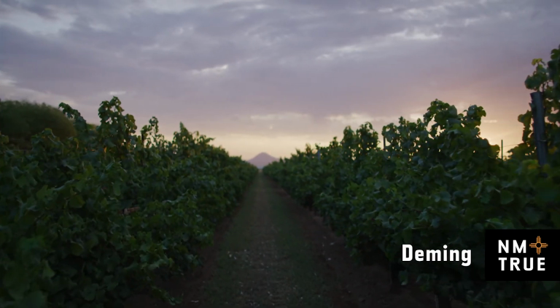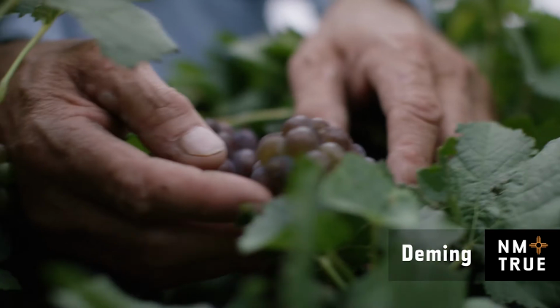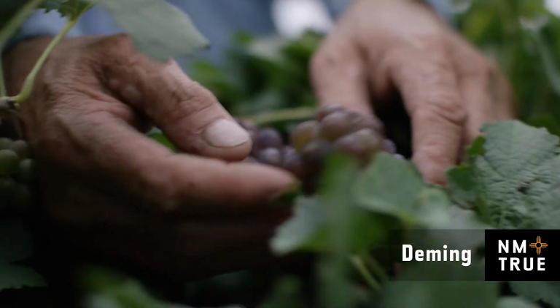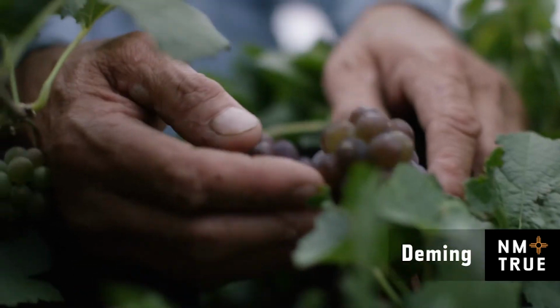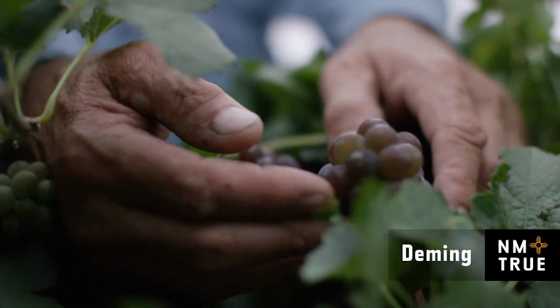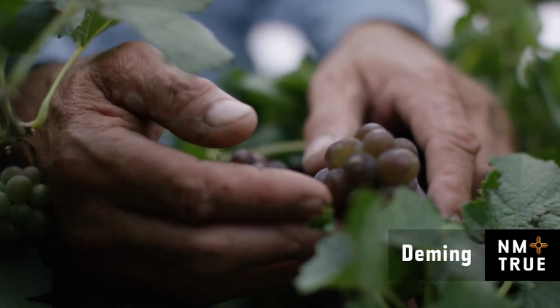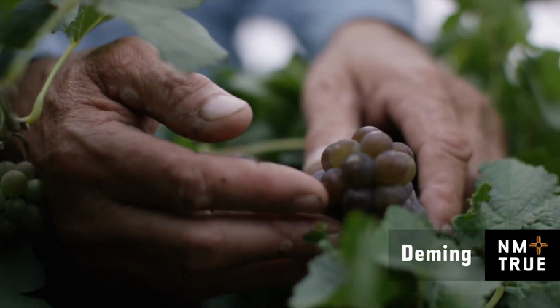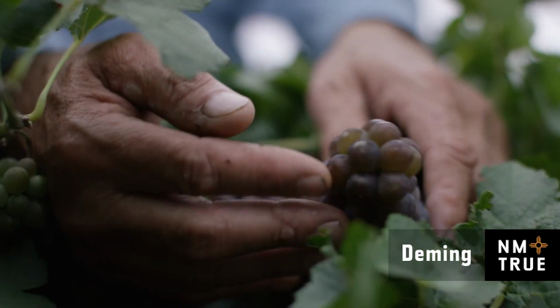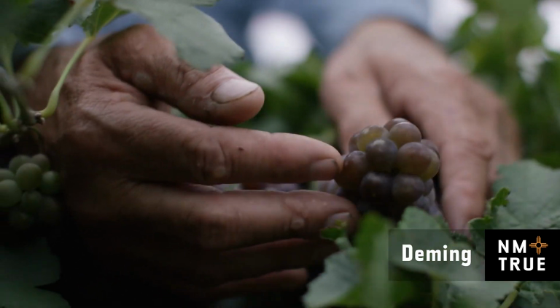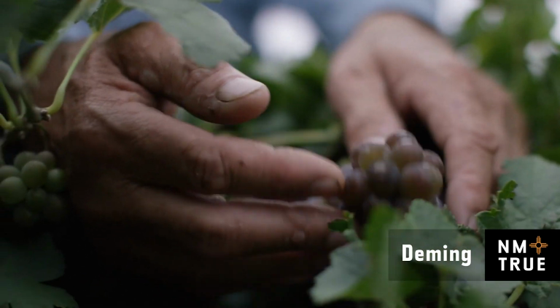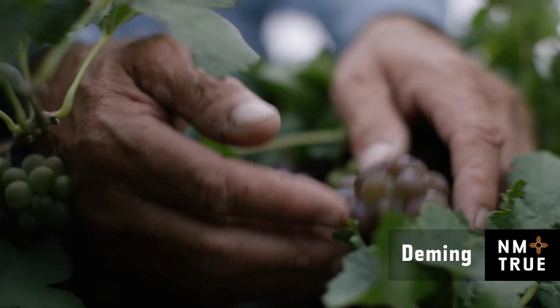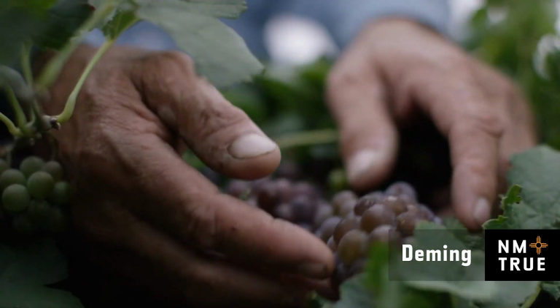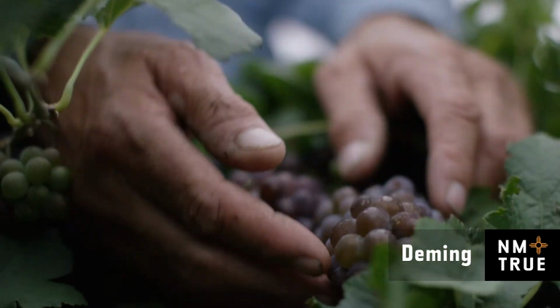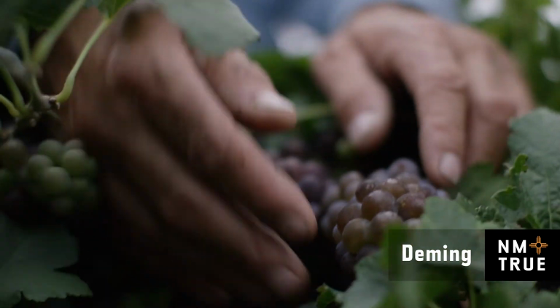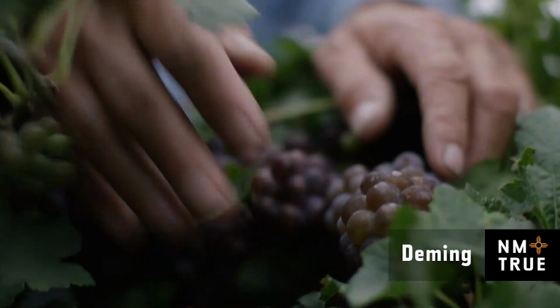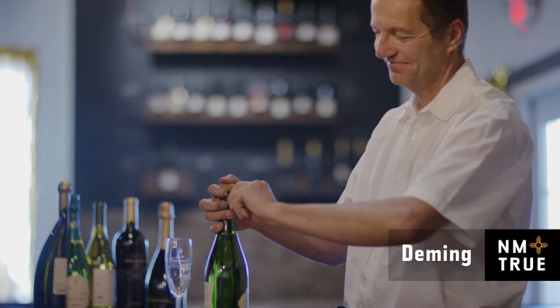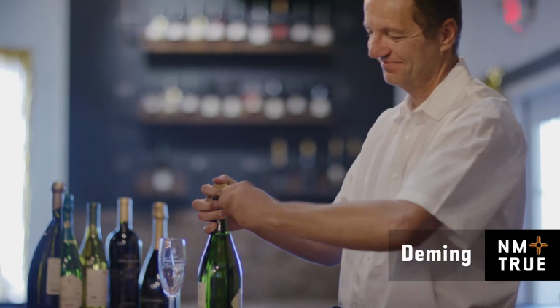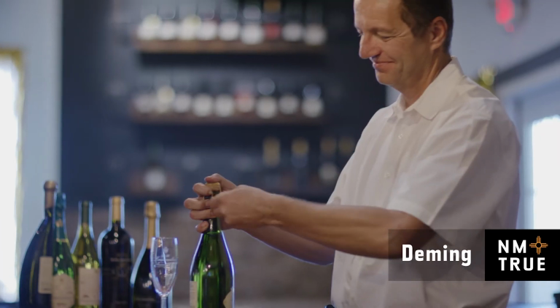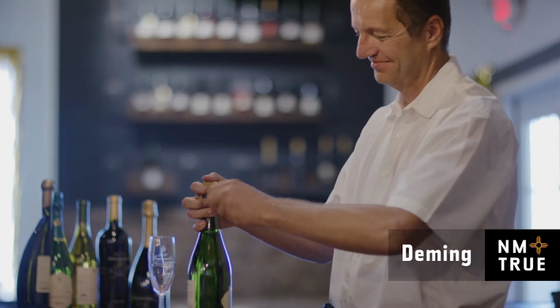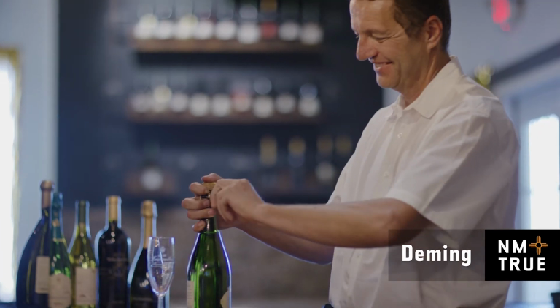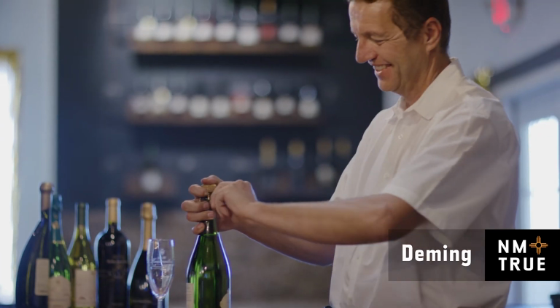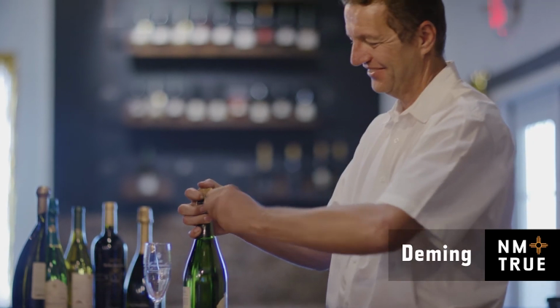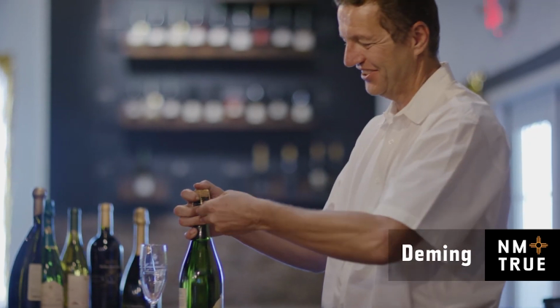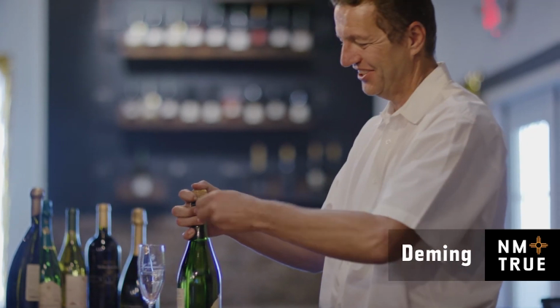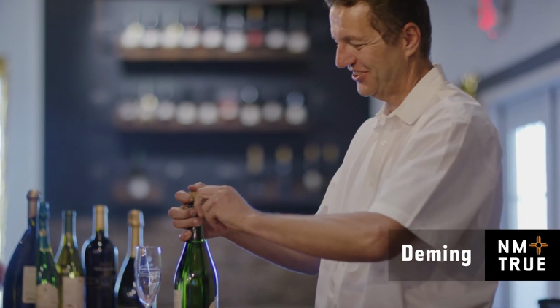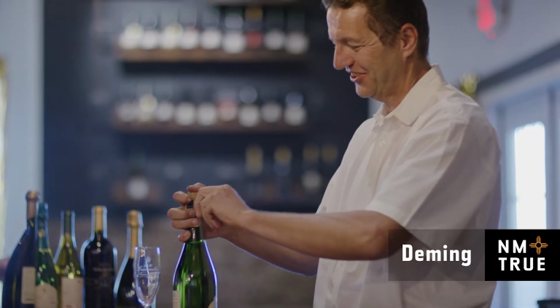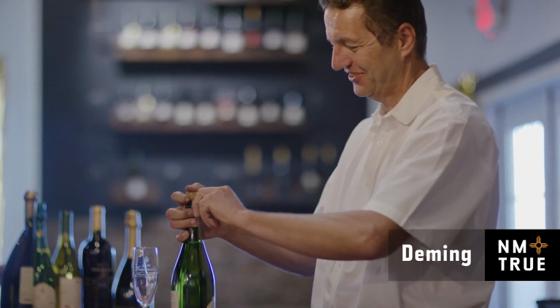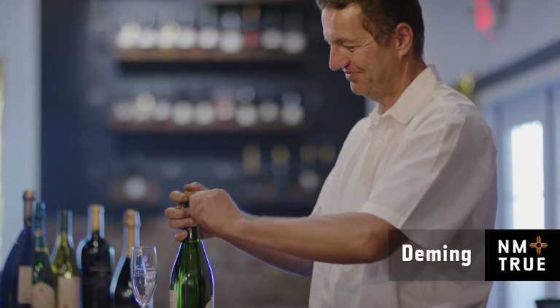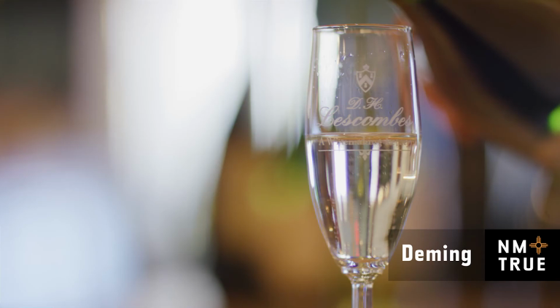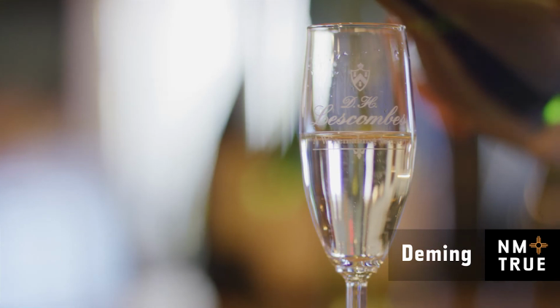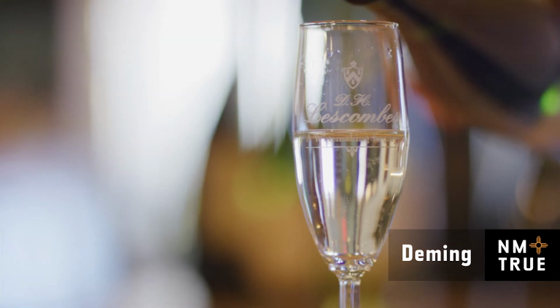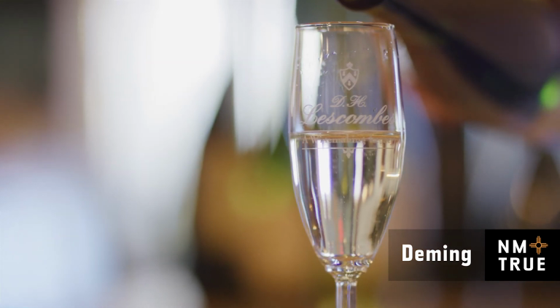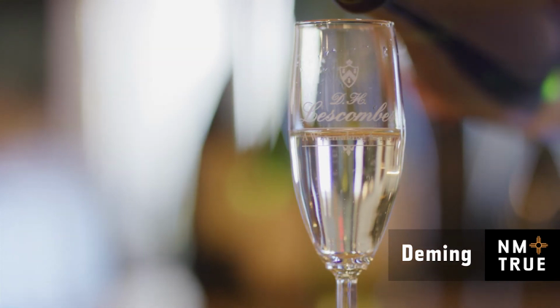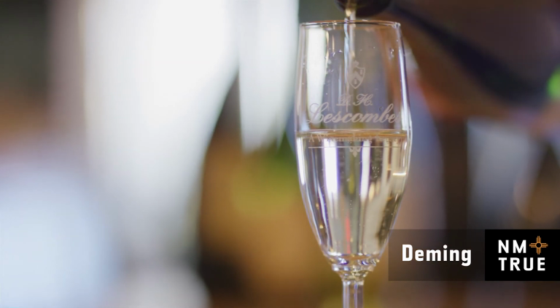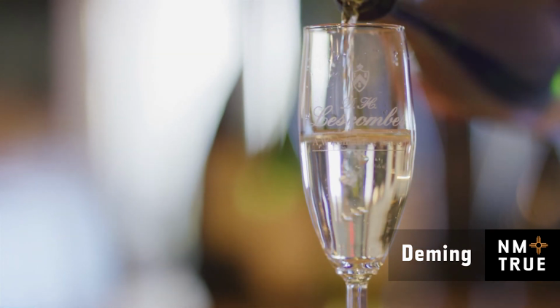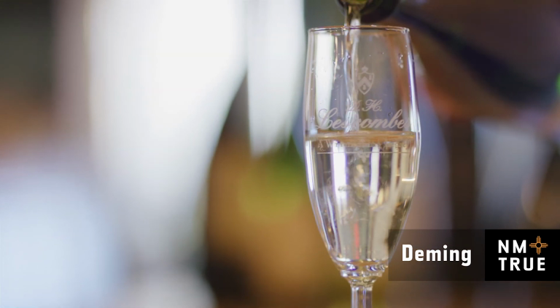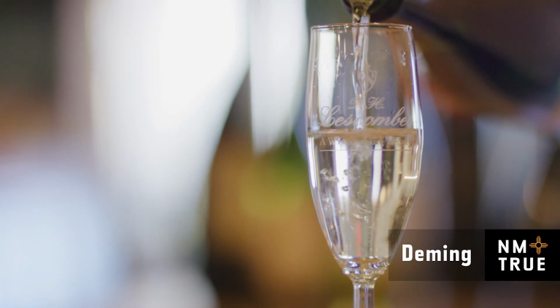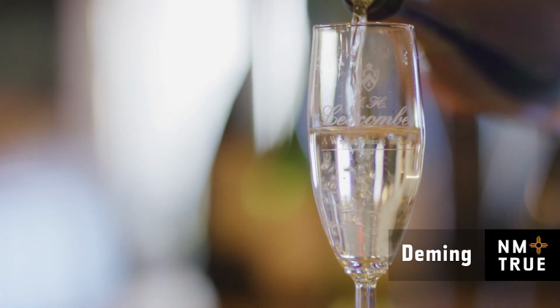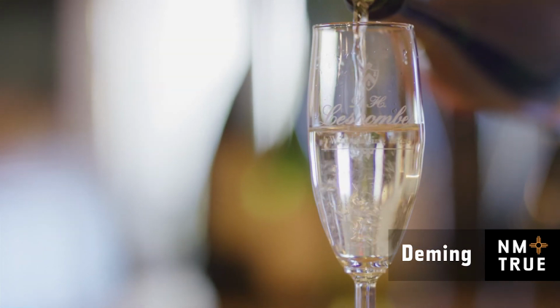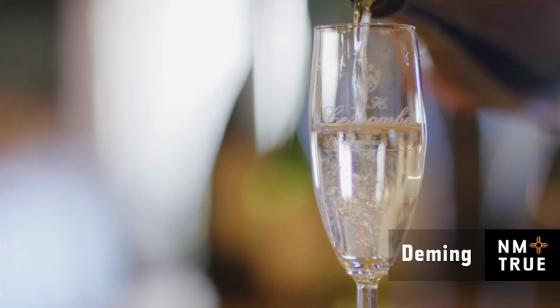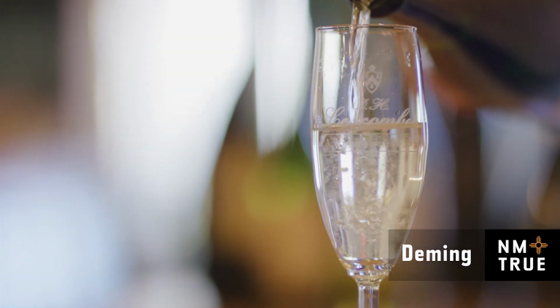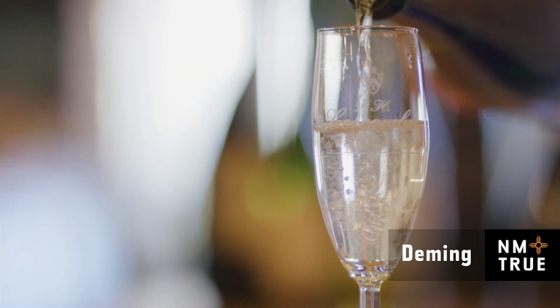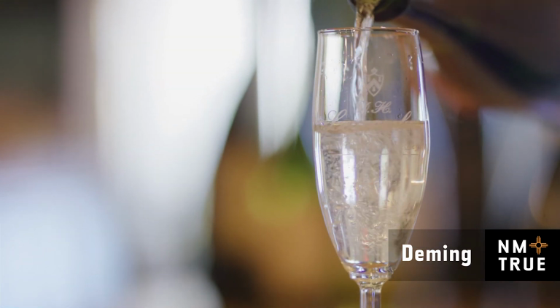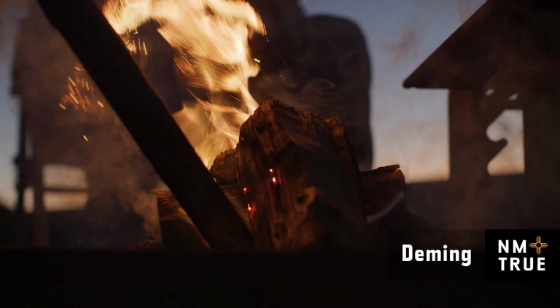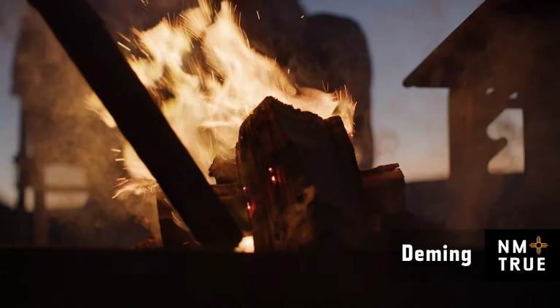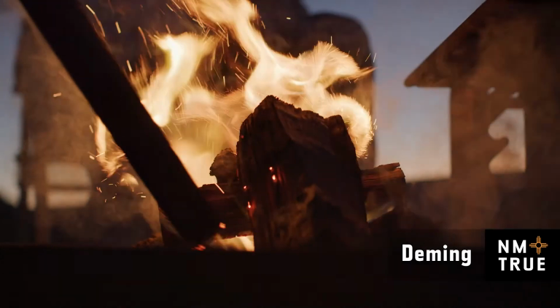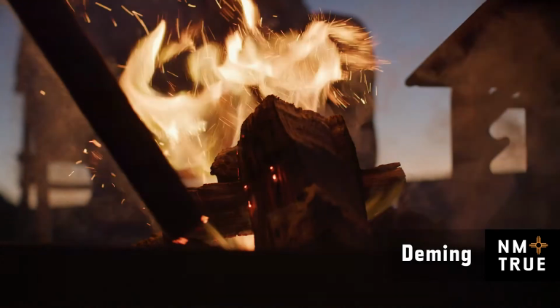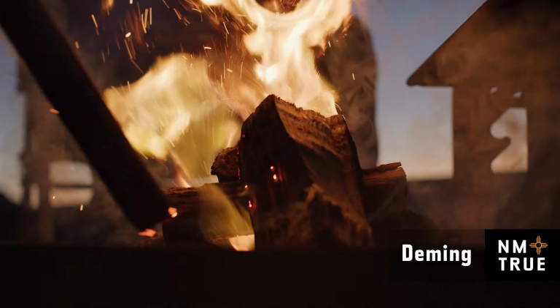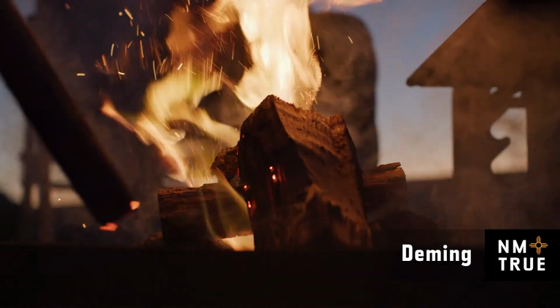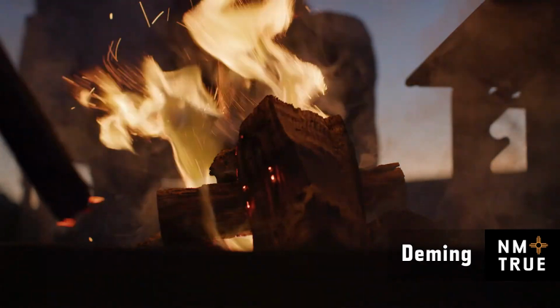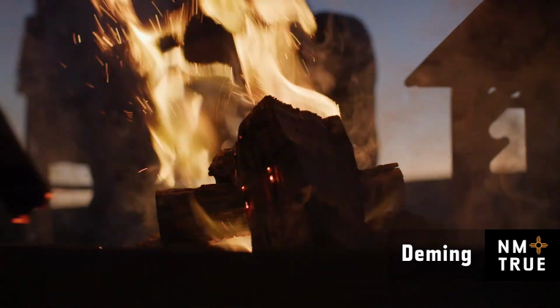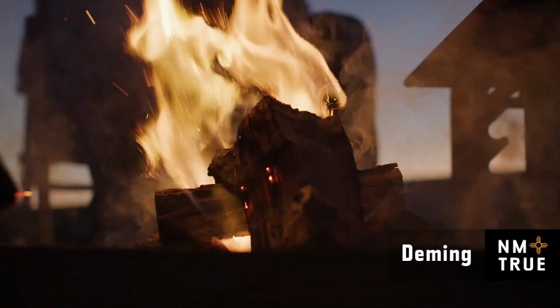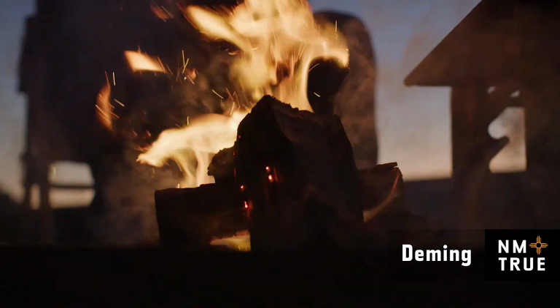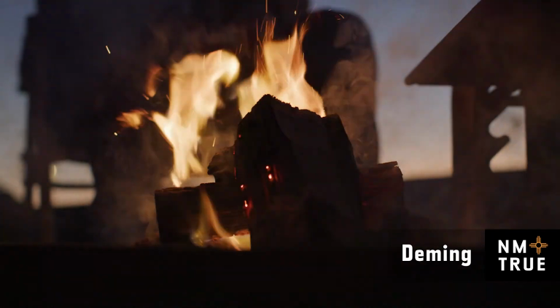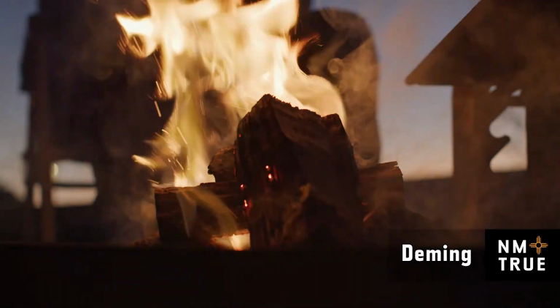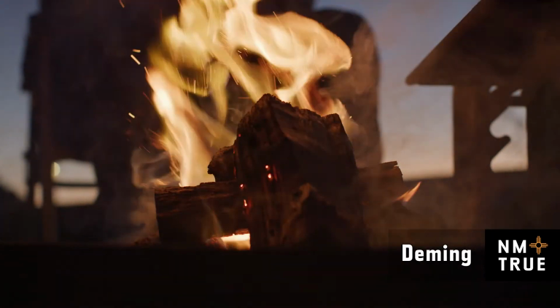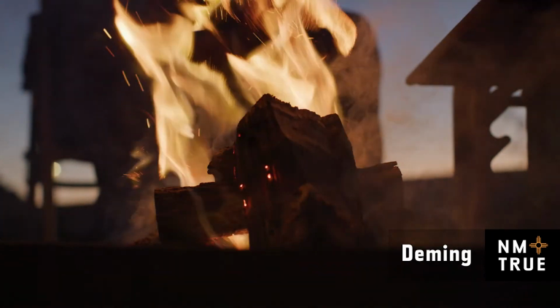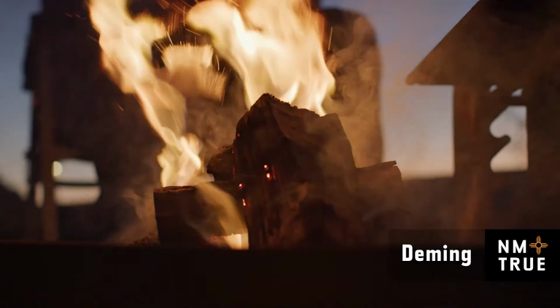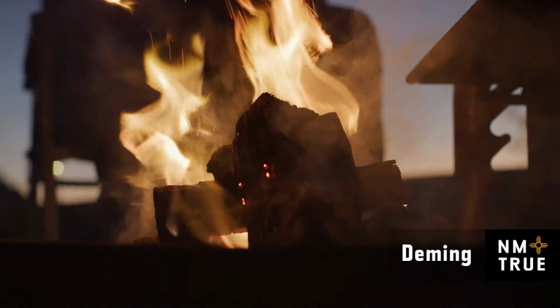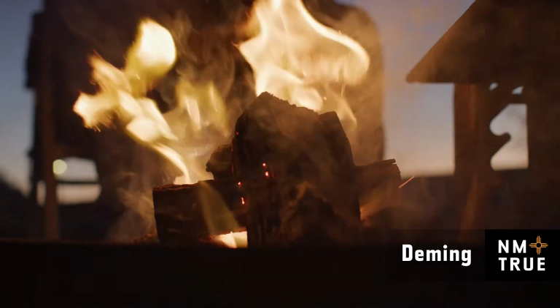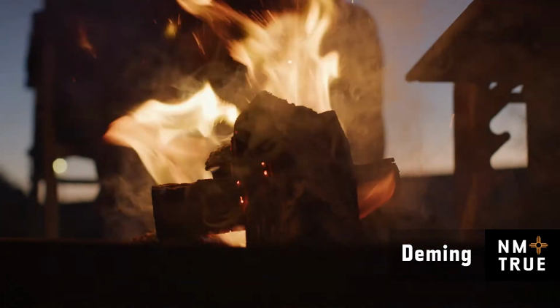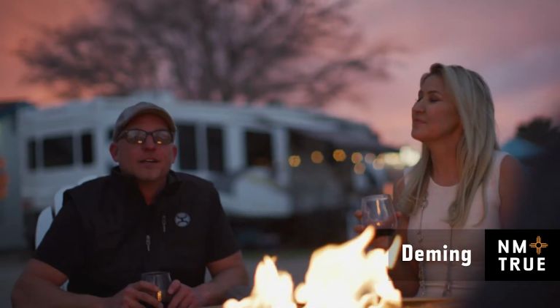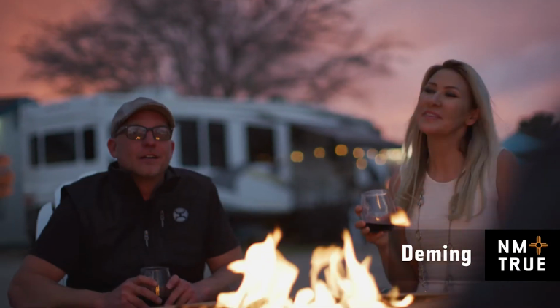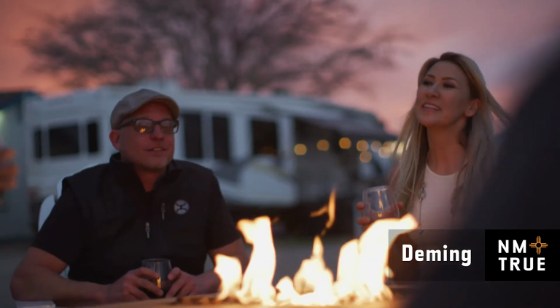People here in Deming, they always seem to be happy. We always call it the best little place in New Mexico.